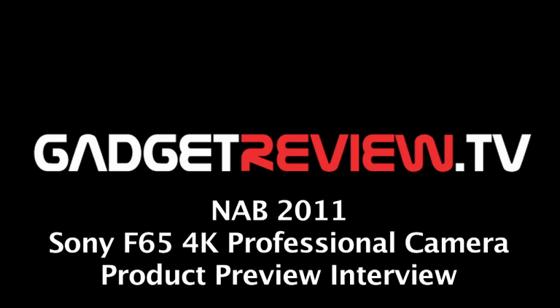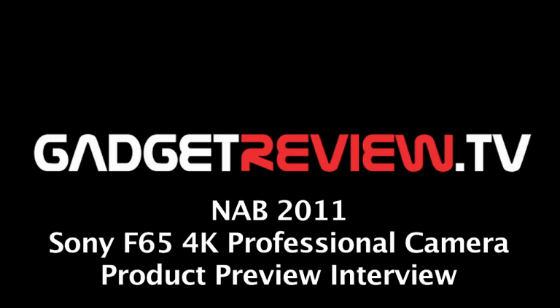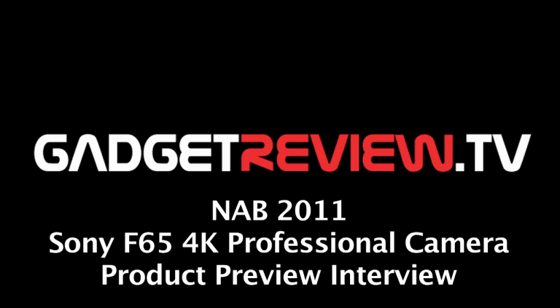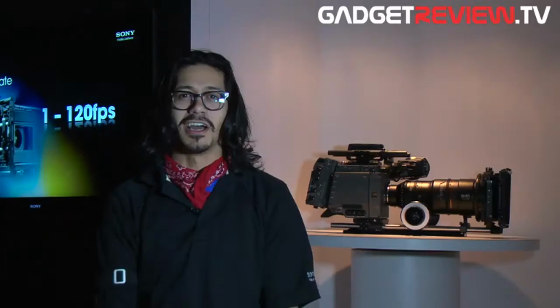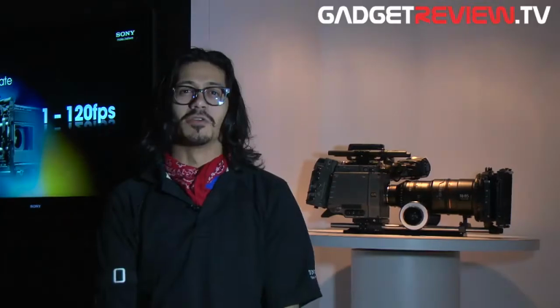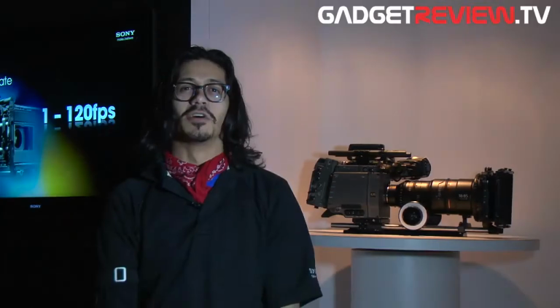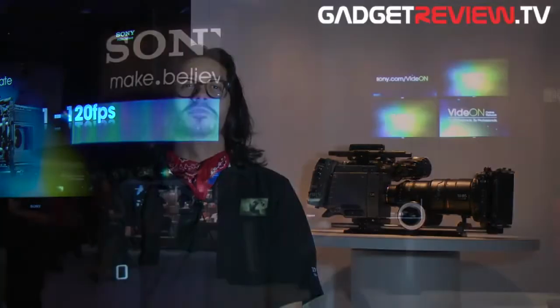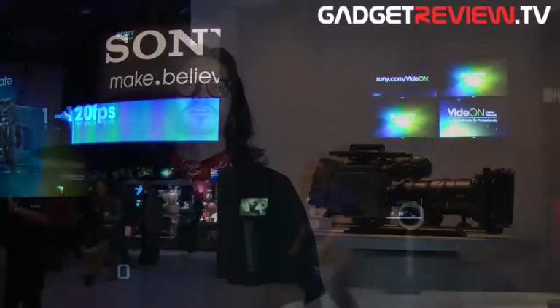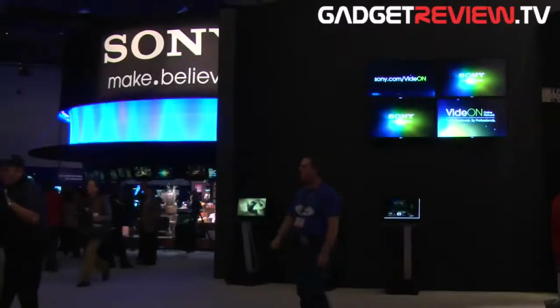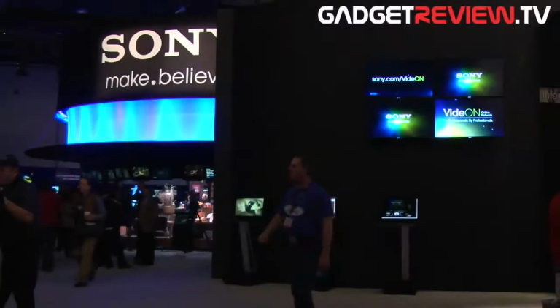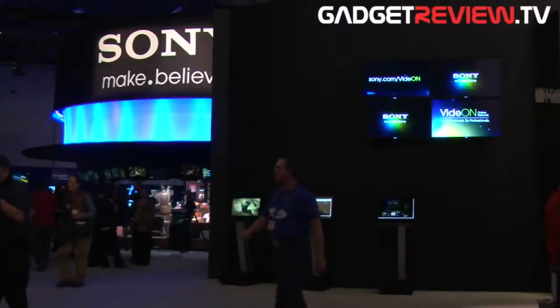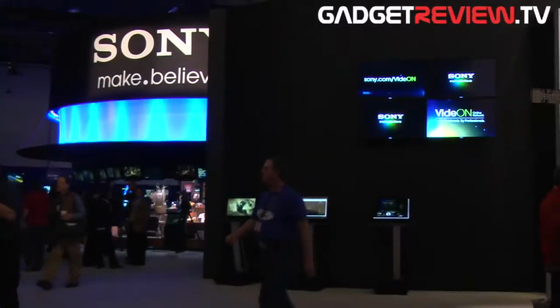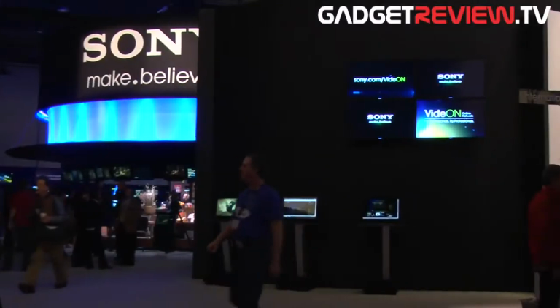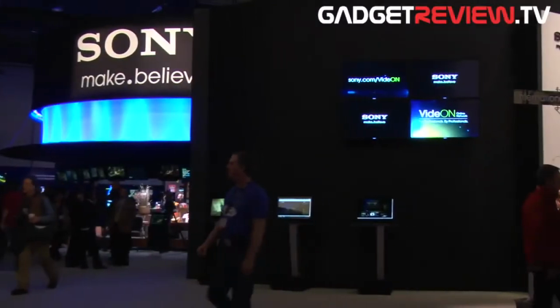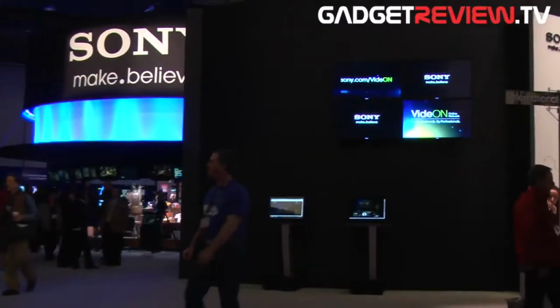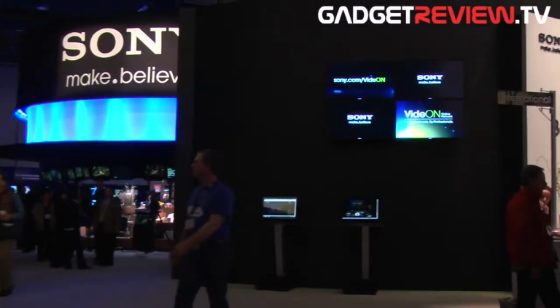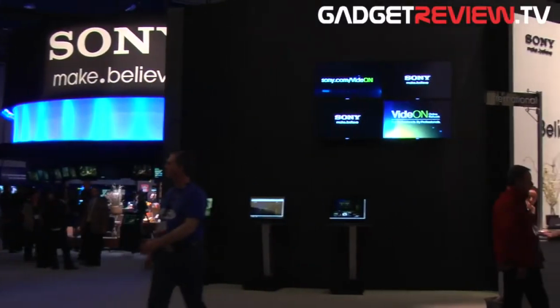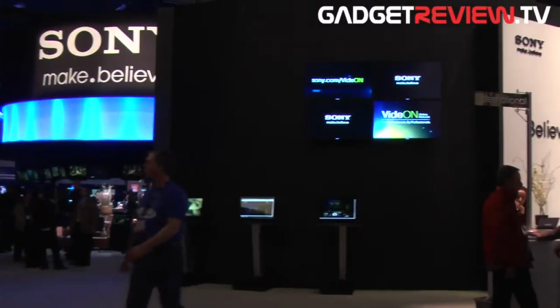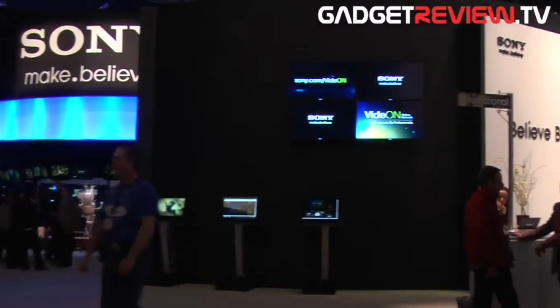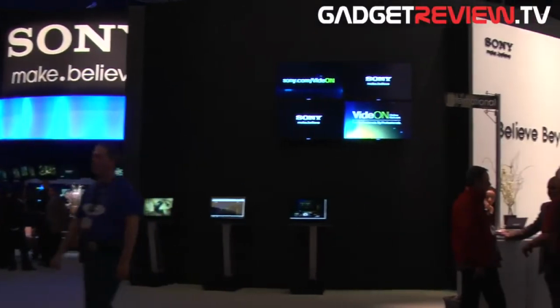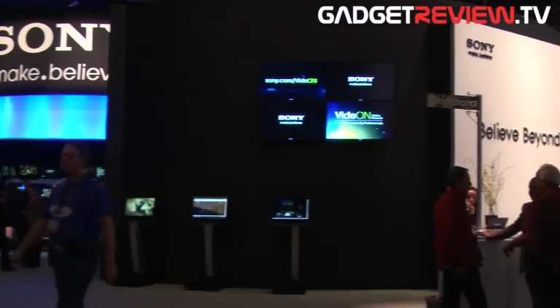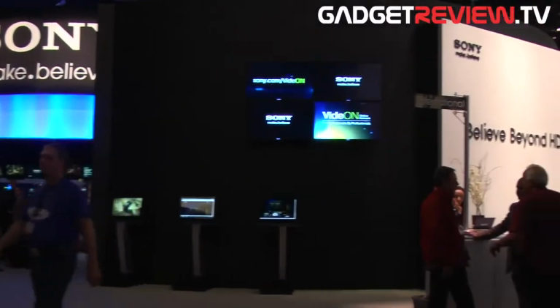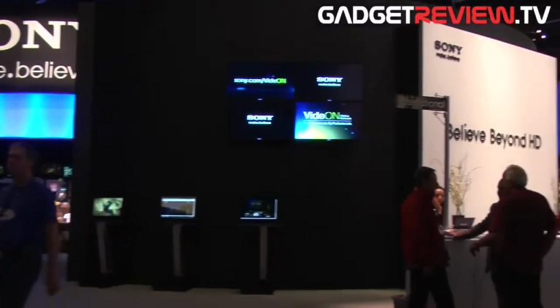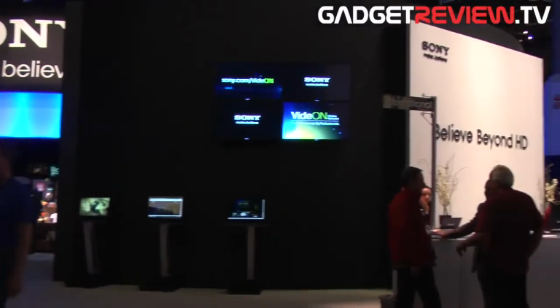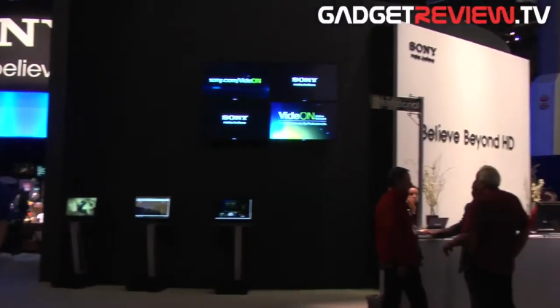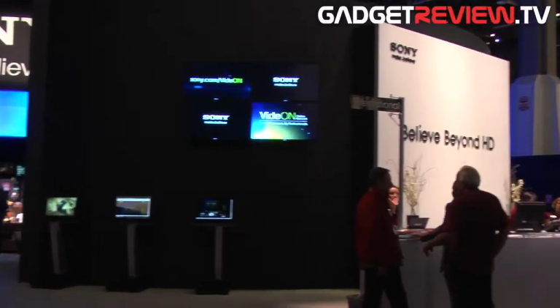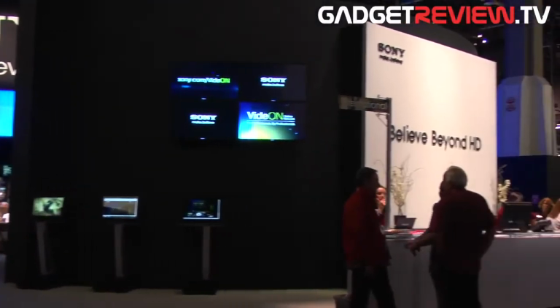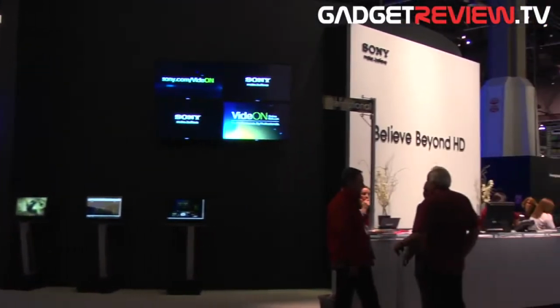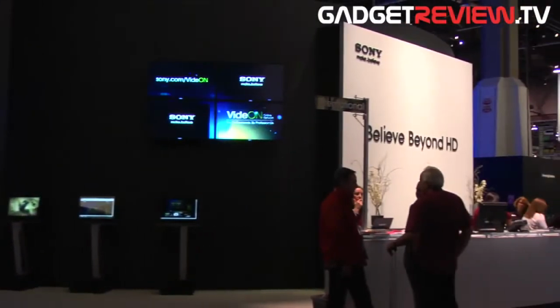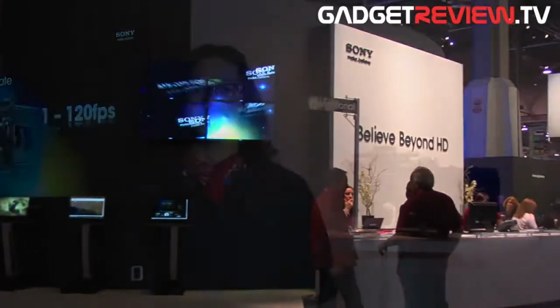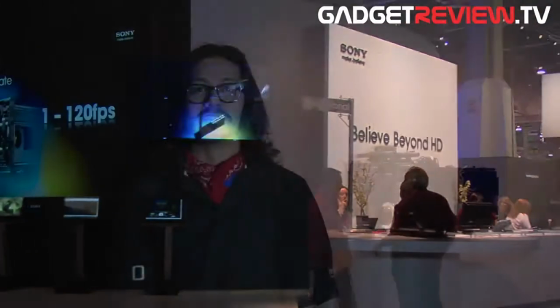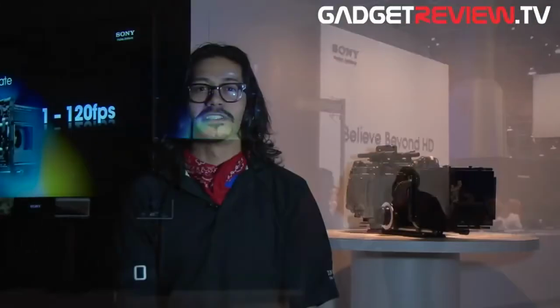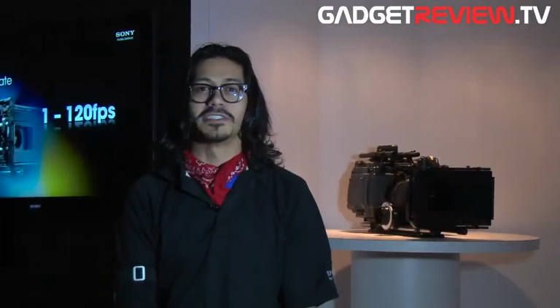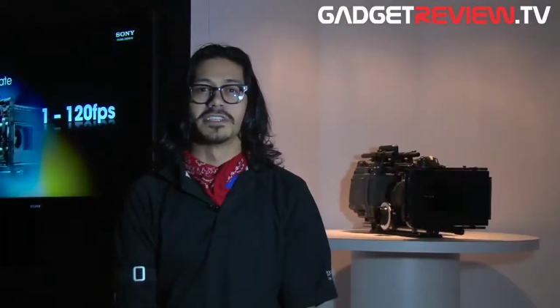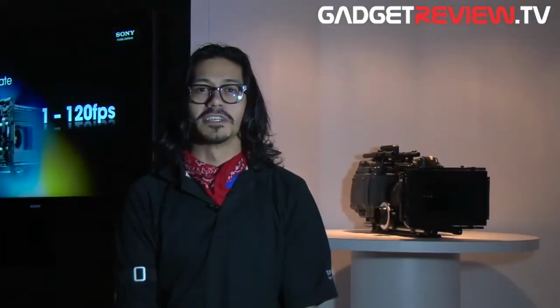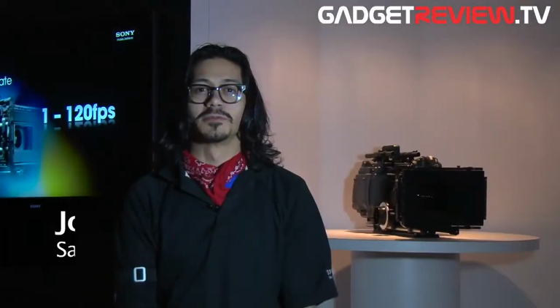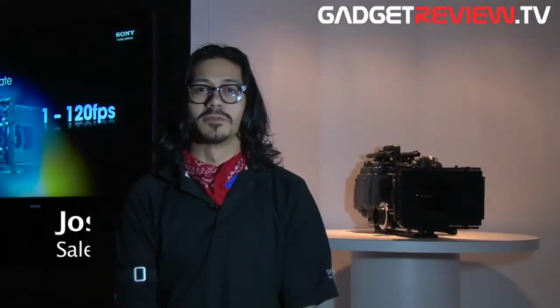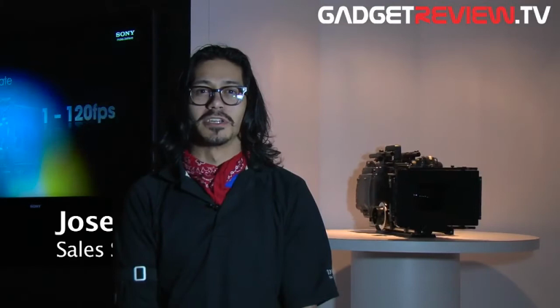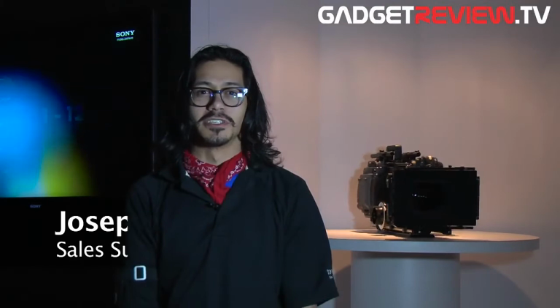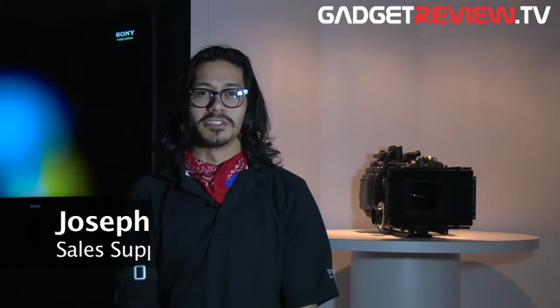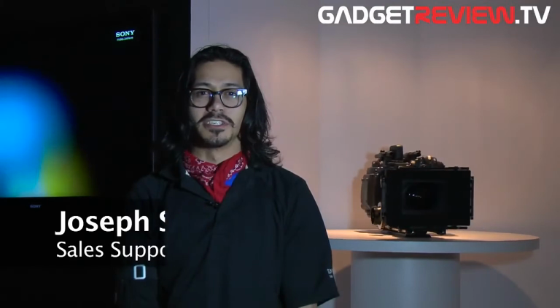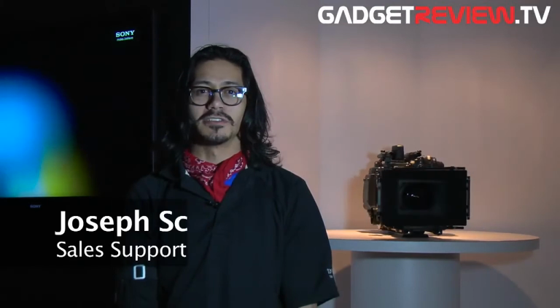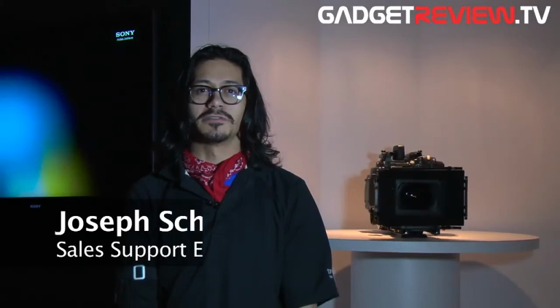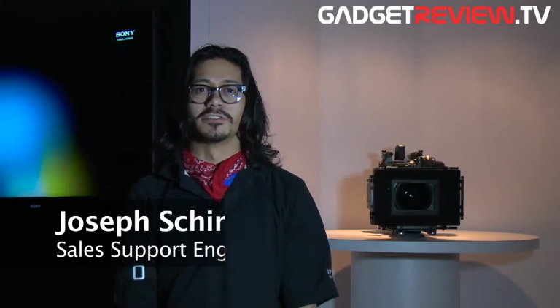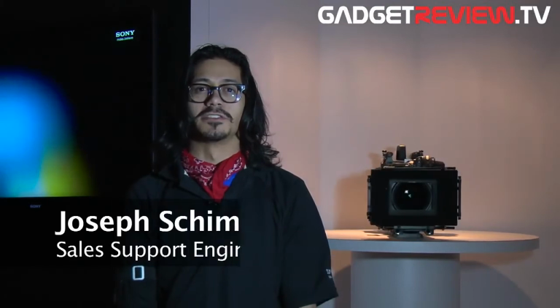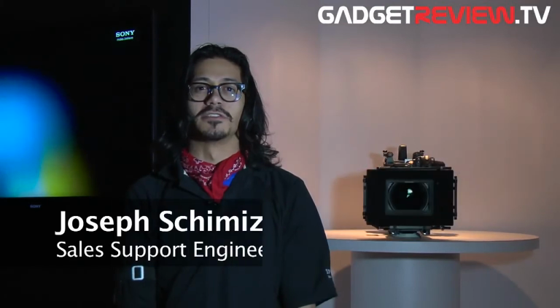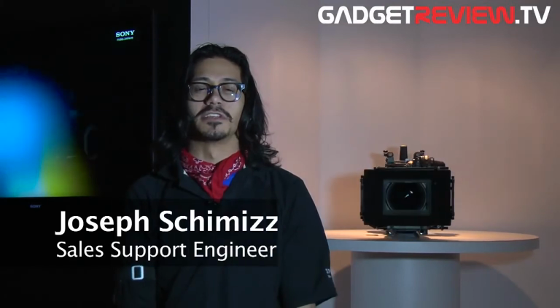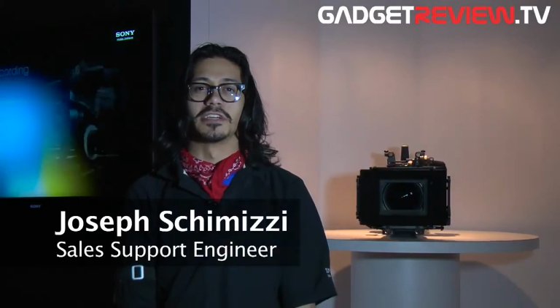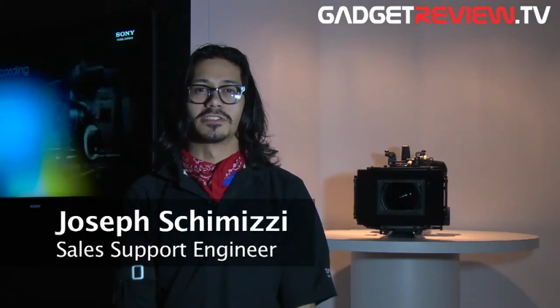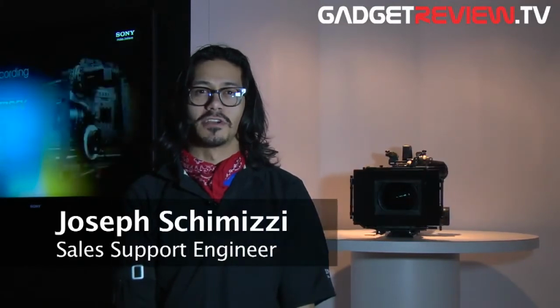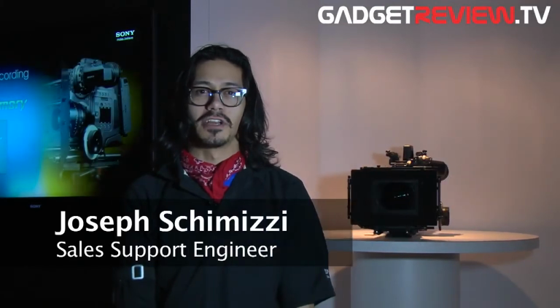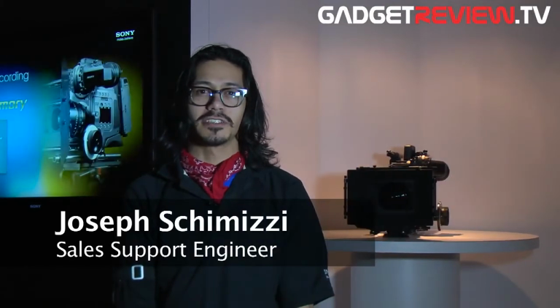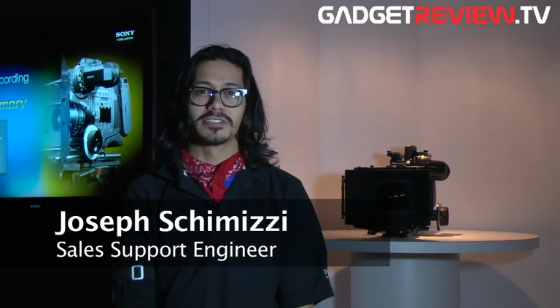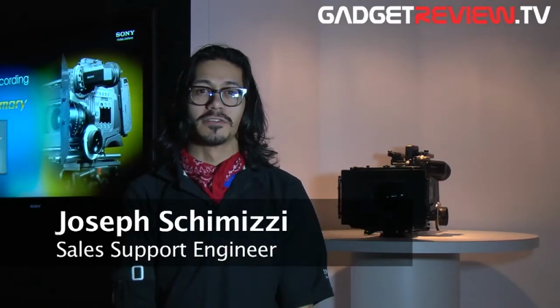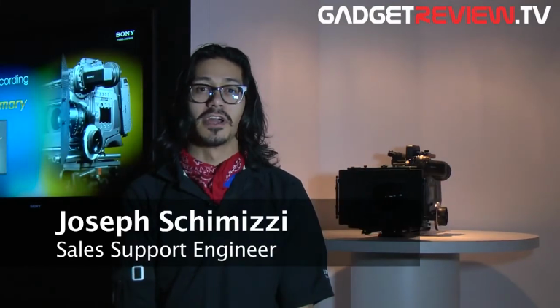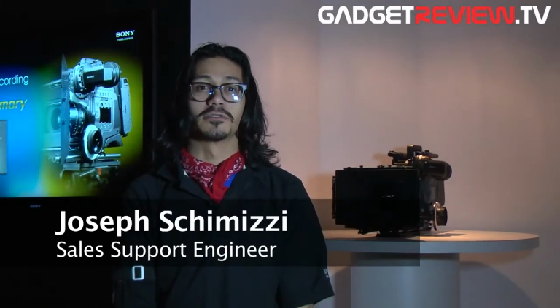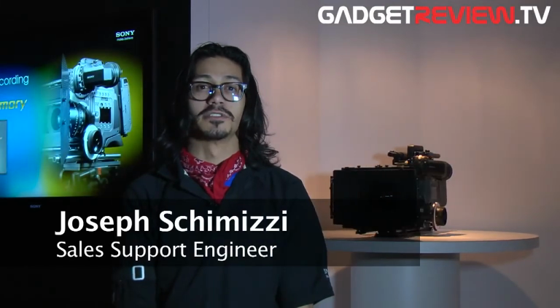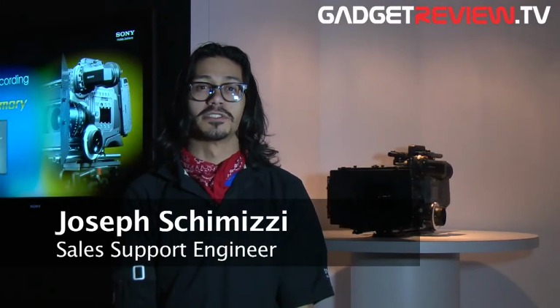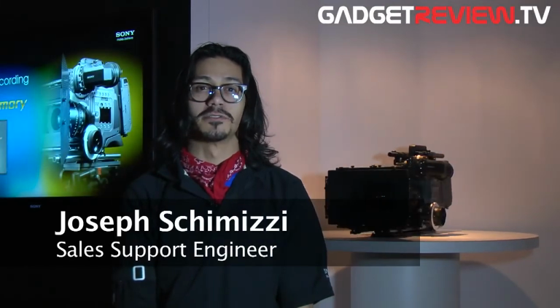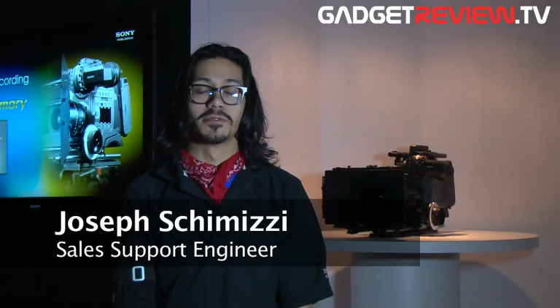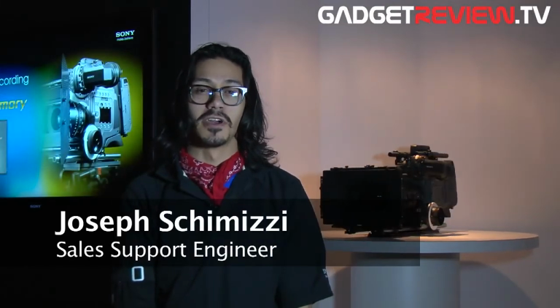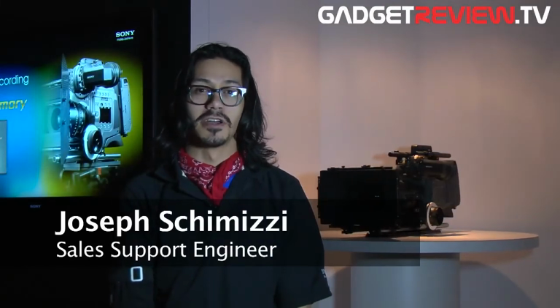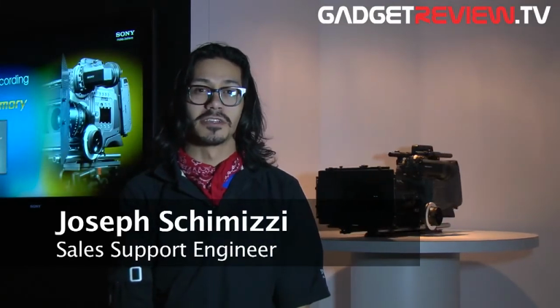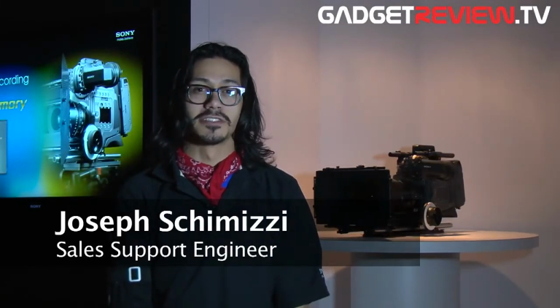Hi, welcome to NAB 2011. I'm Joseph Shimizy, Sales Support Engineer for Sony Electronics for Acquisition Products.